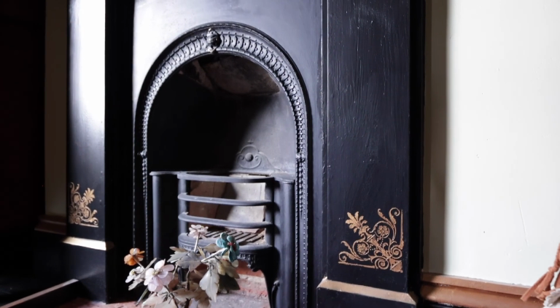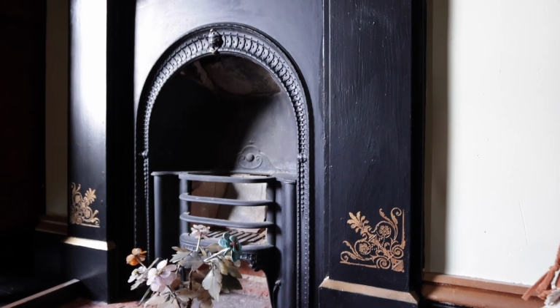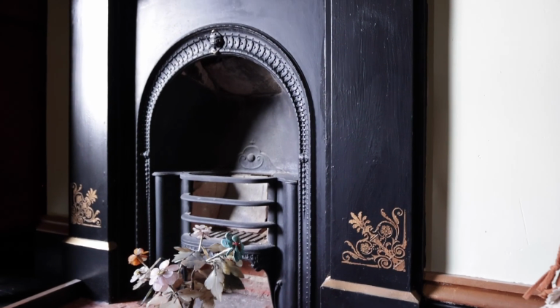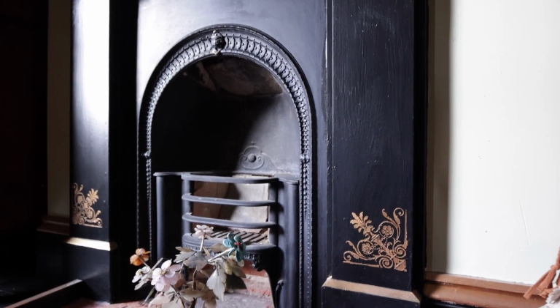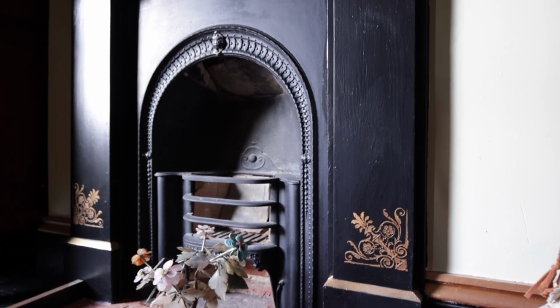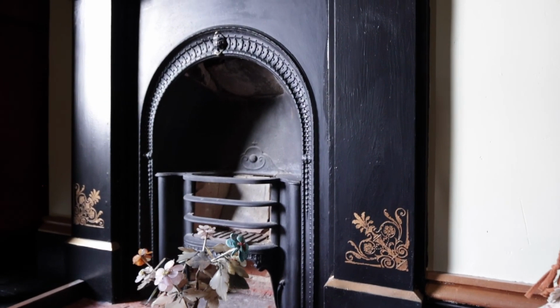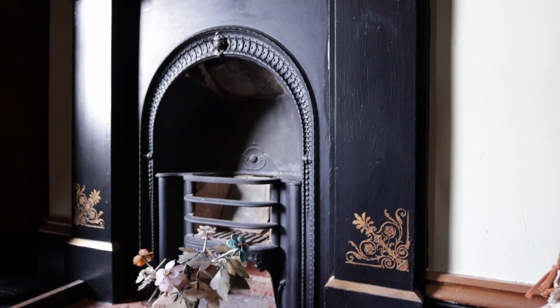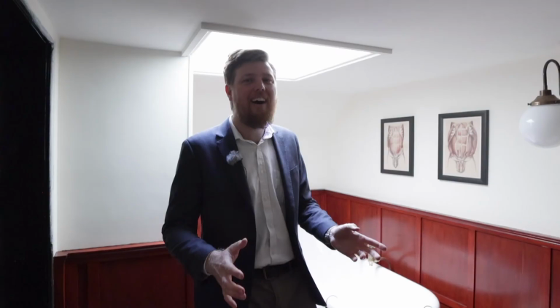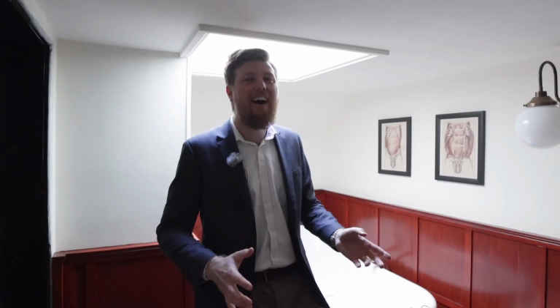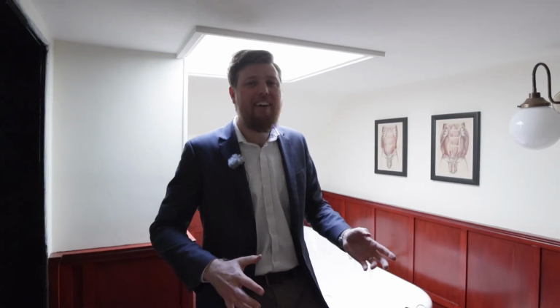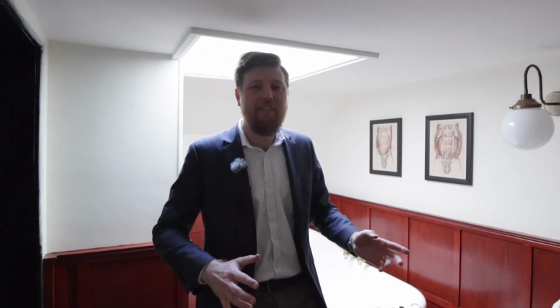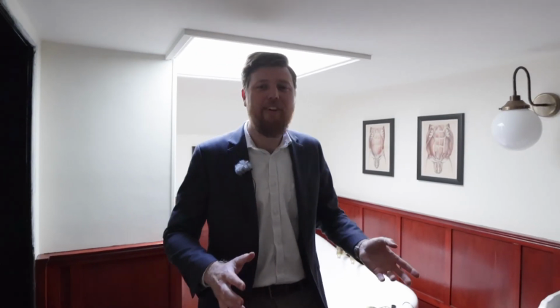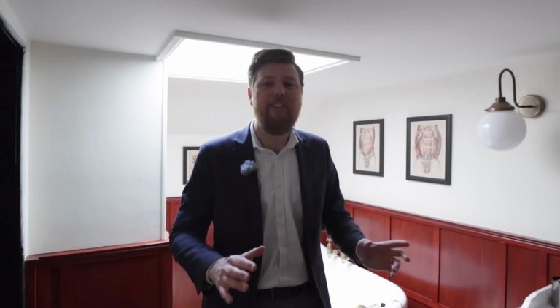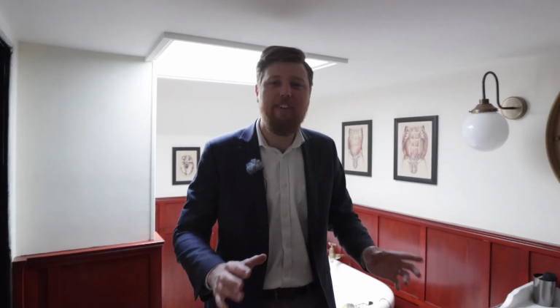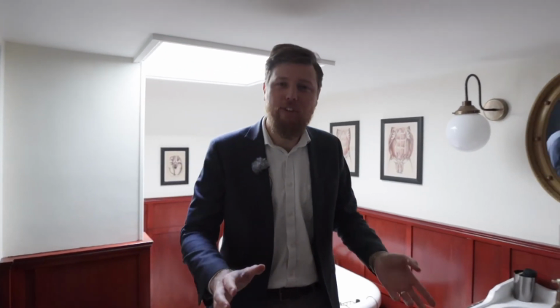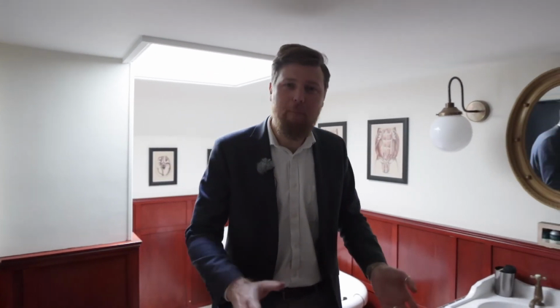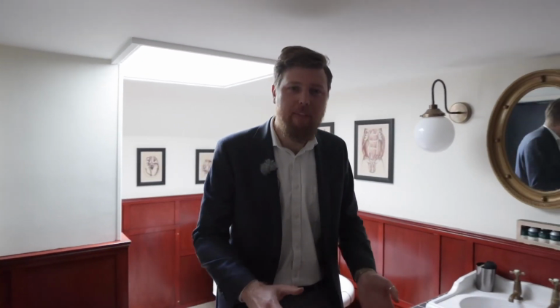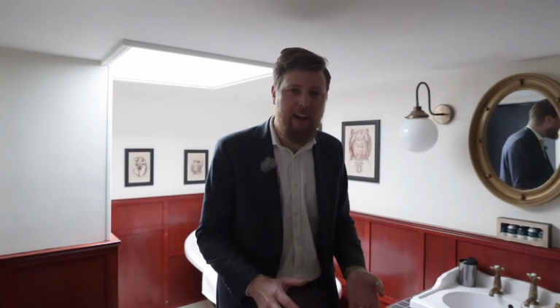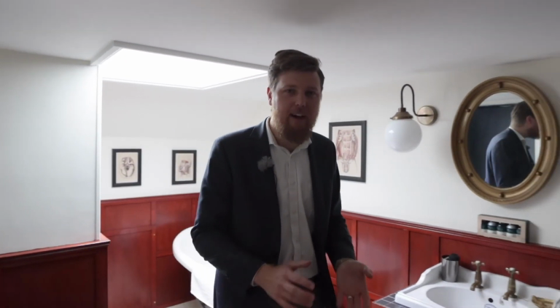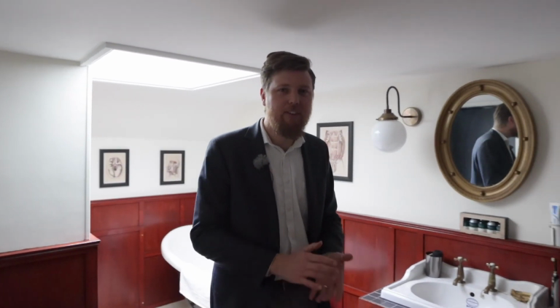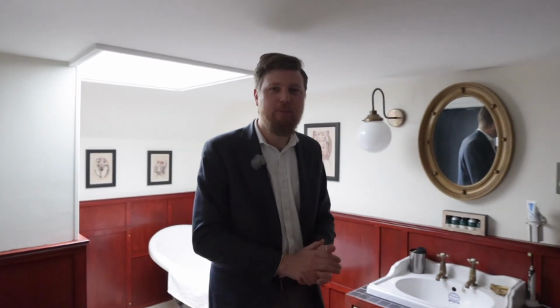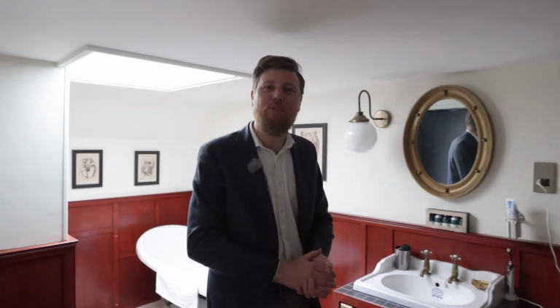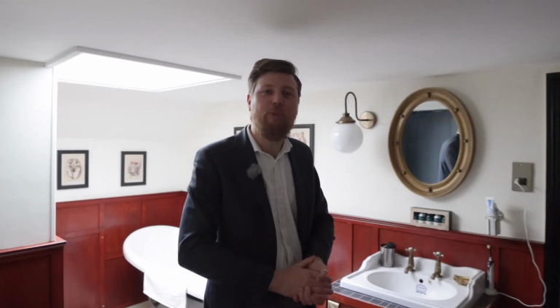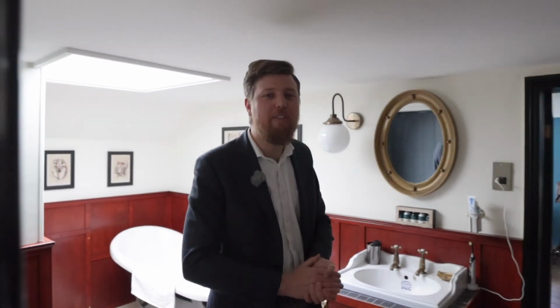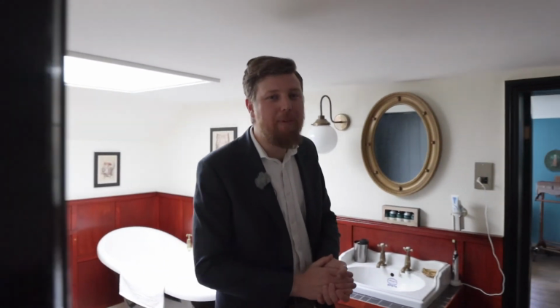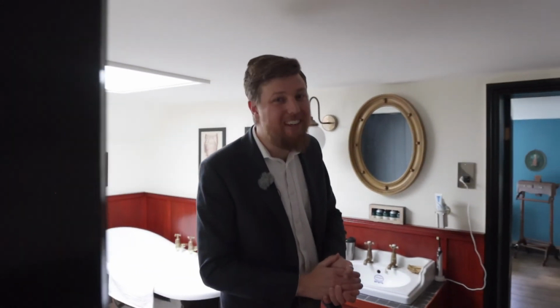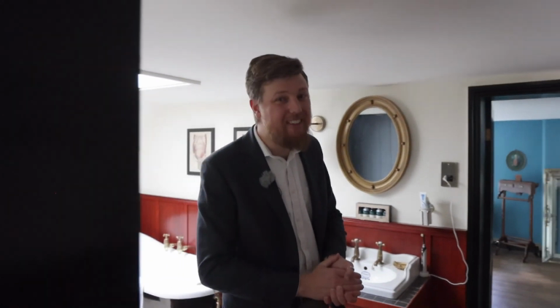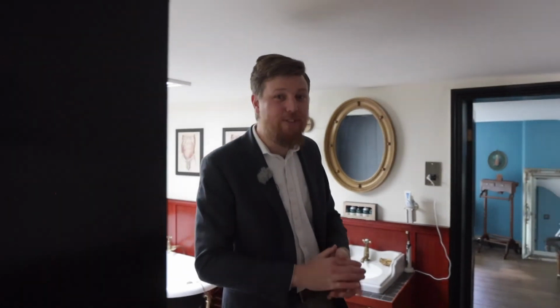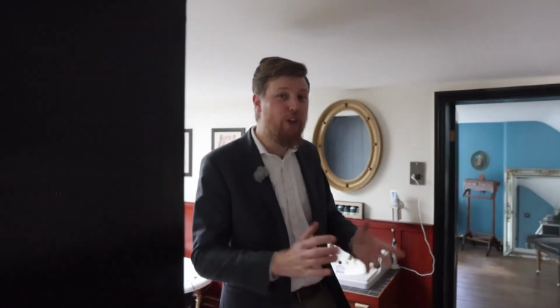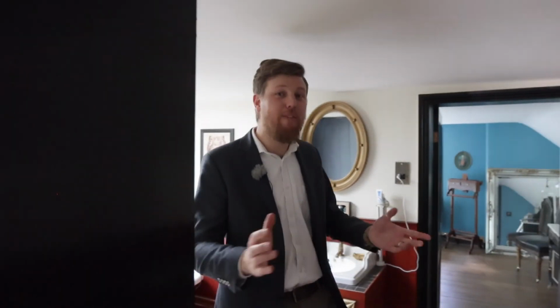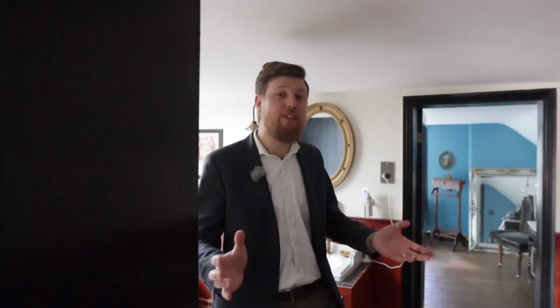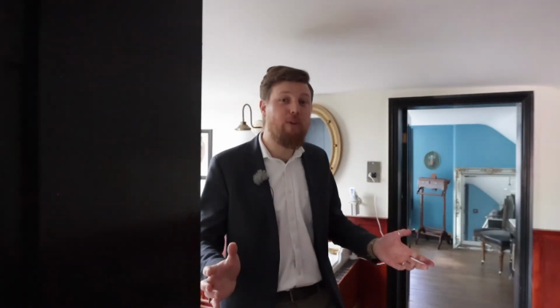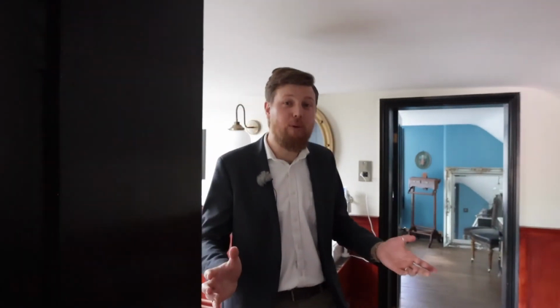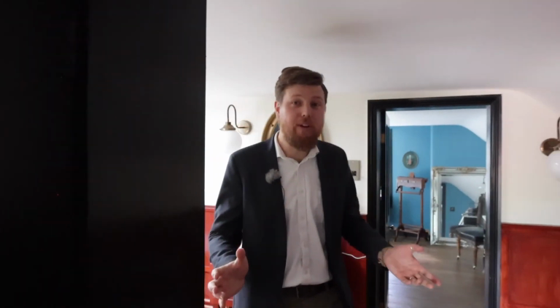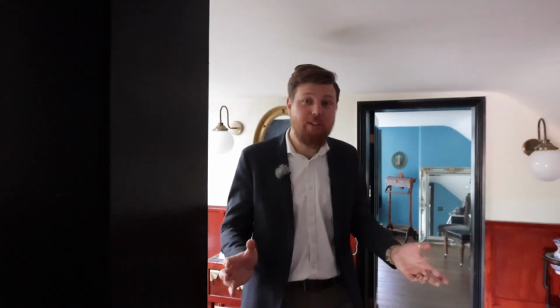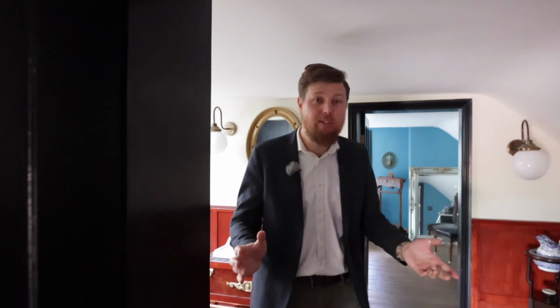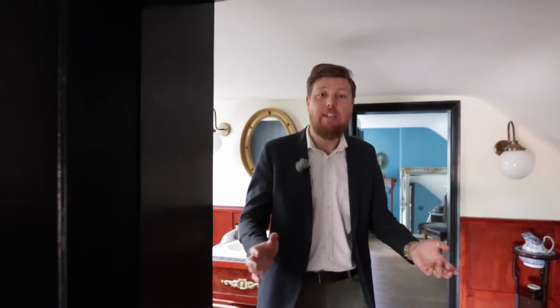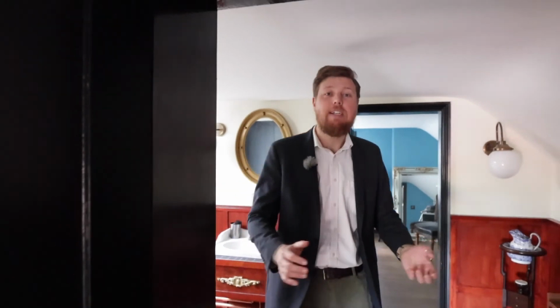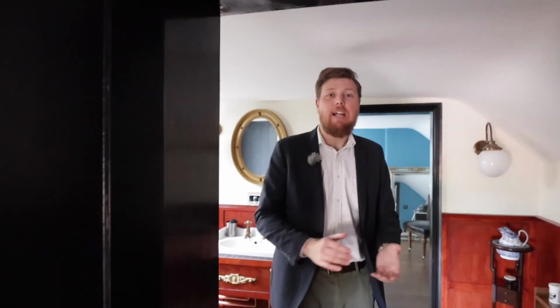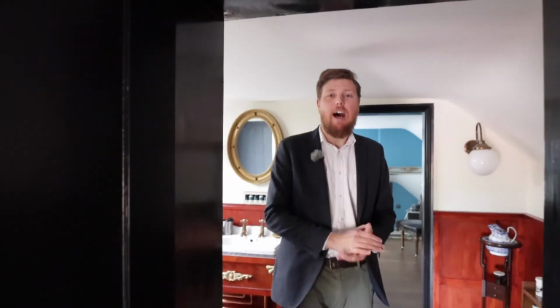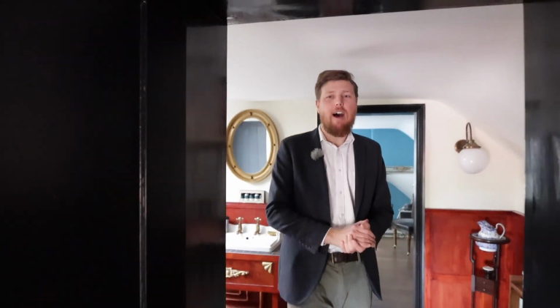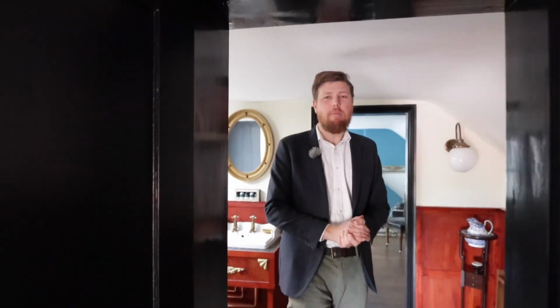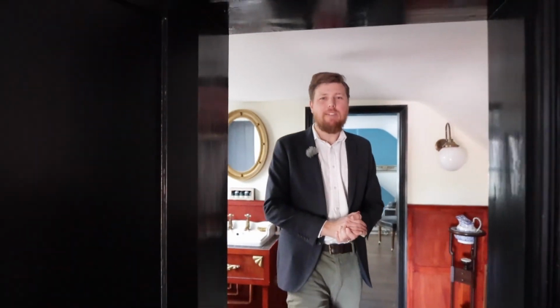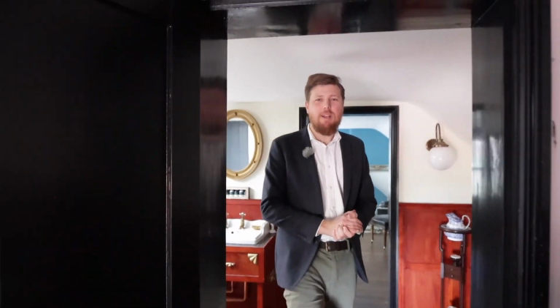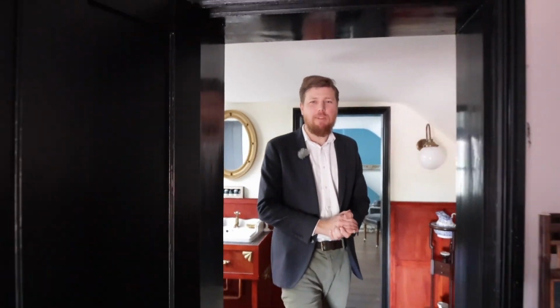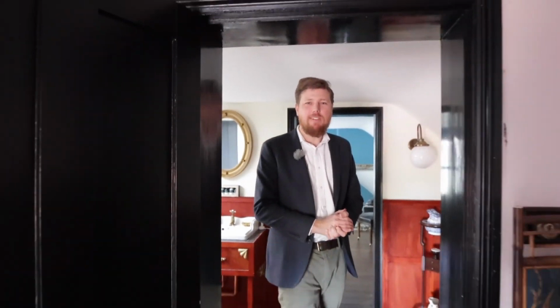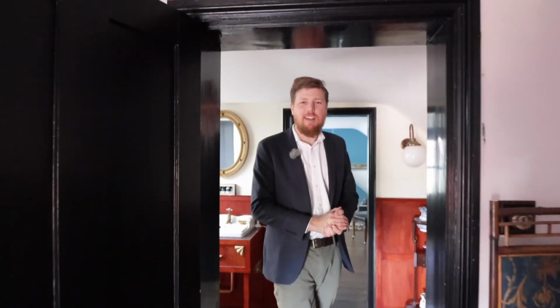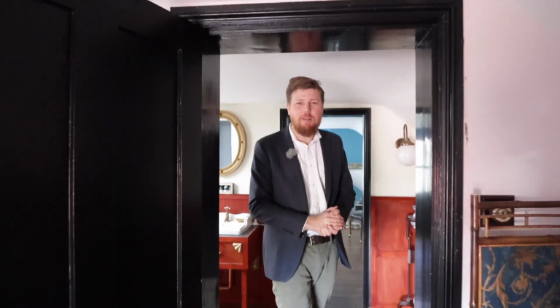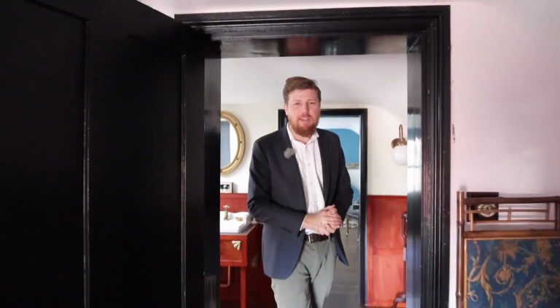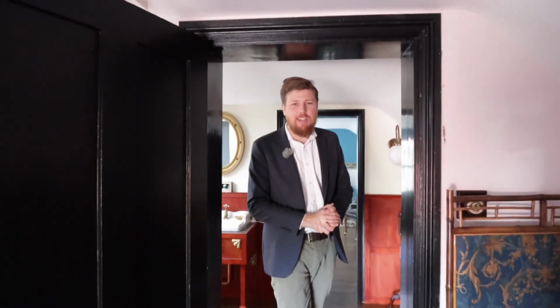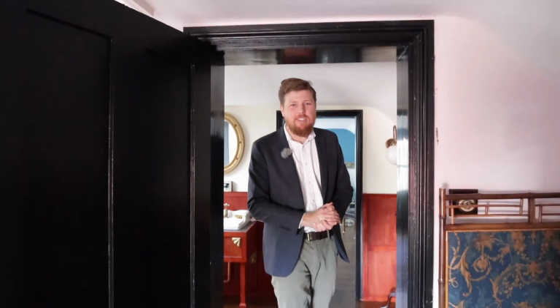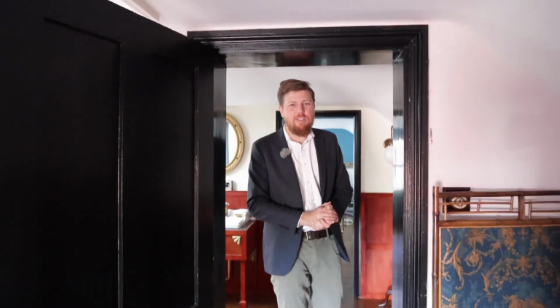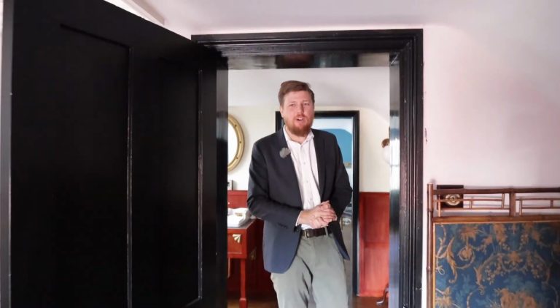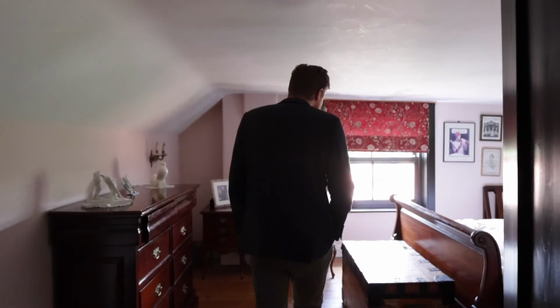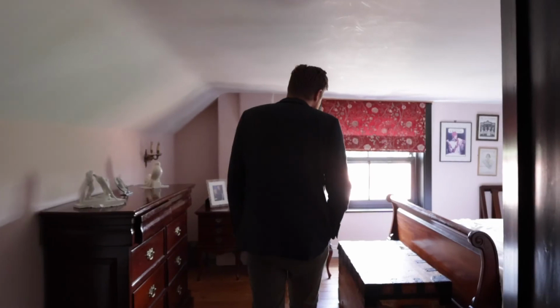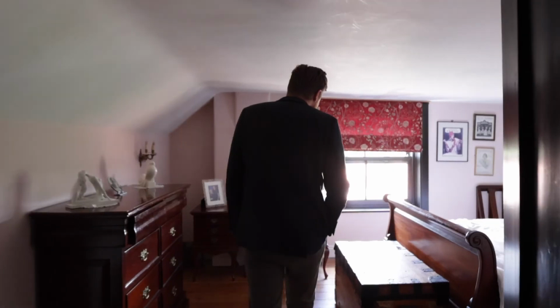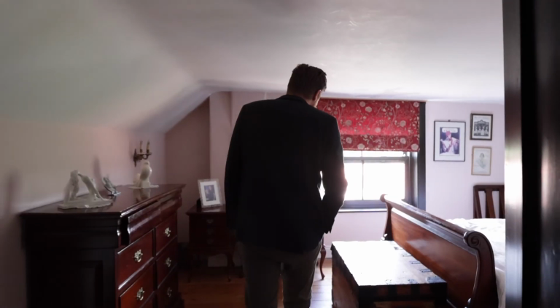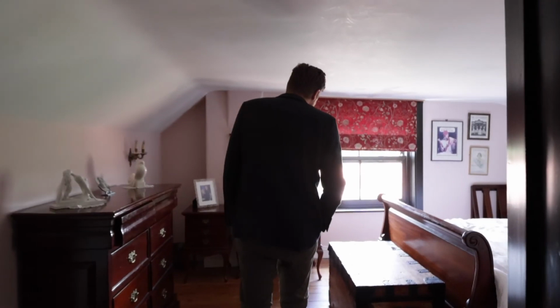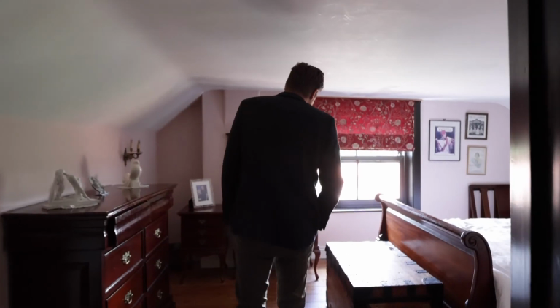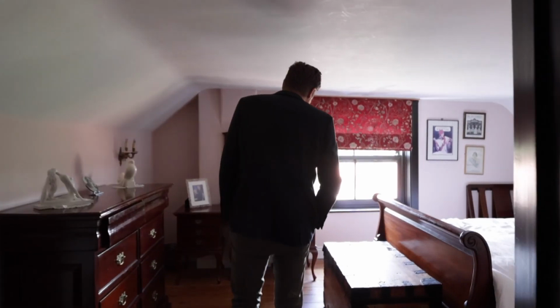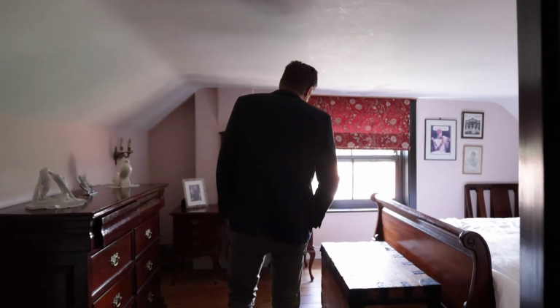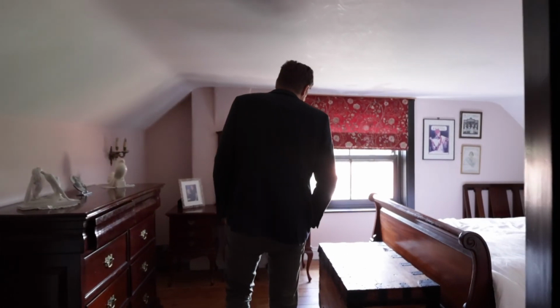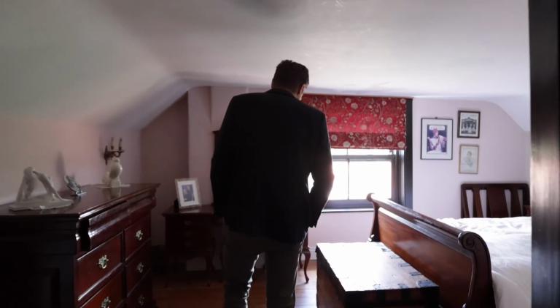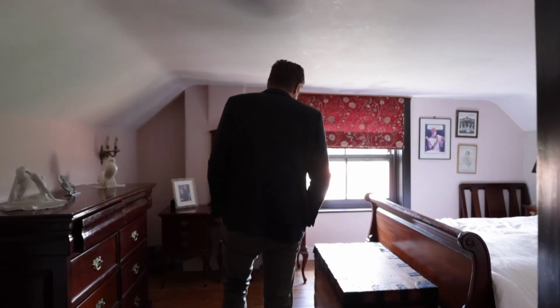Here we are at the very top of the house, which would have been the servant quarters, but something's telling me it's not quite what it used to be.